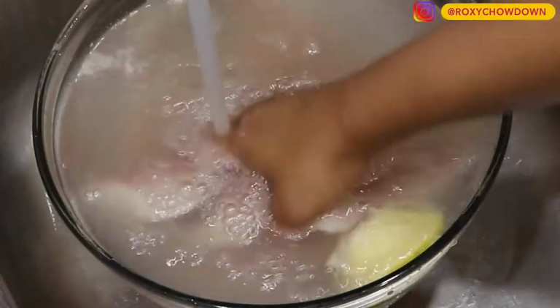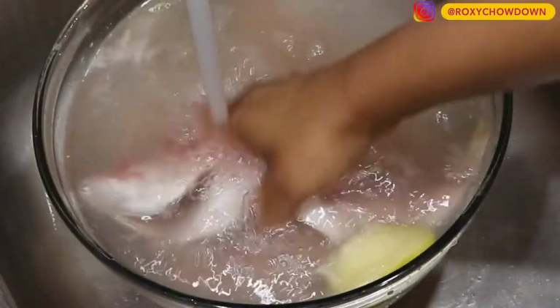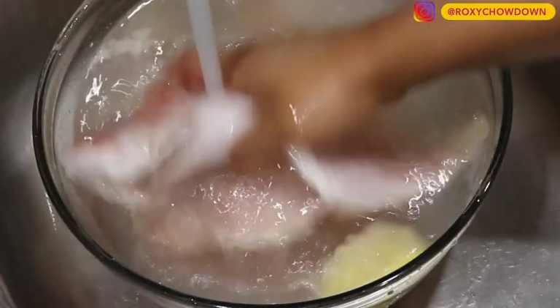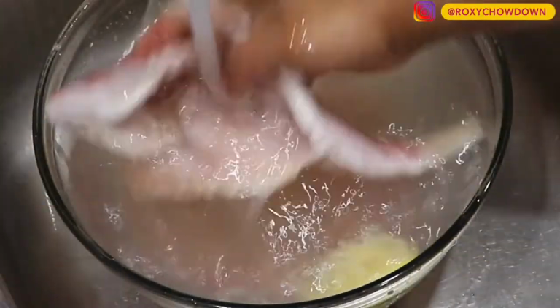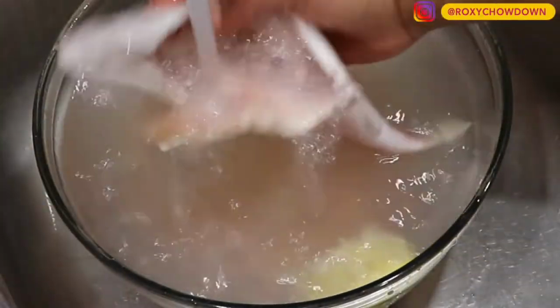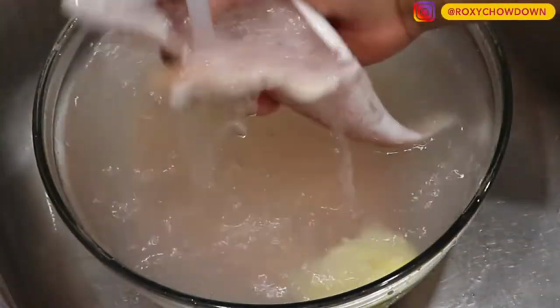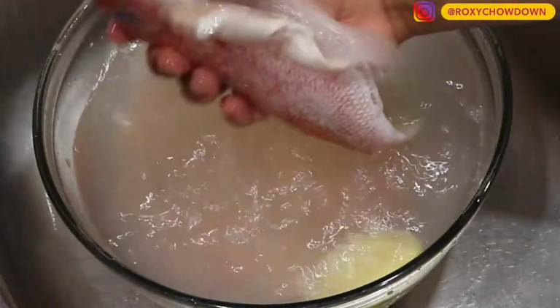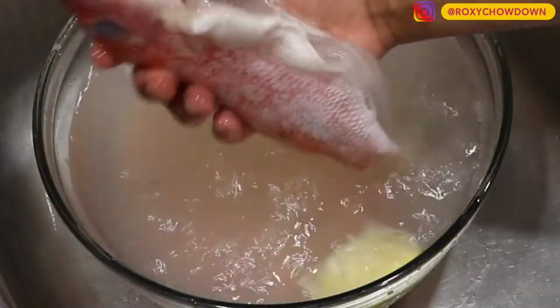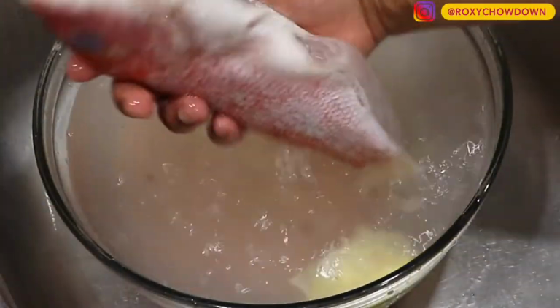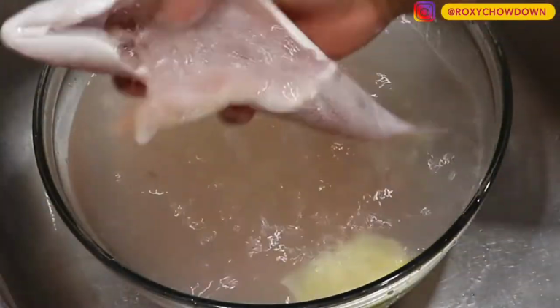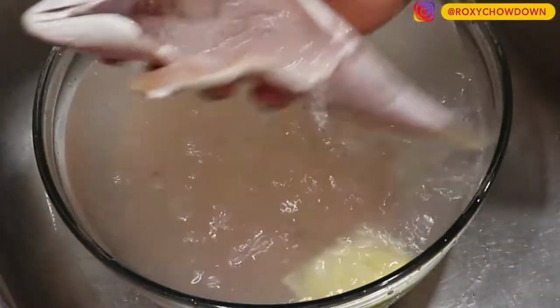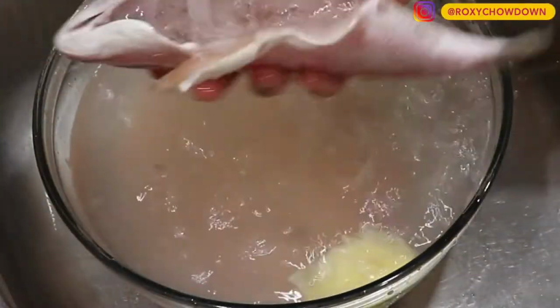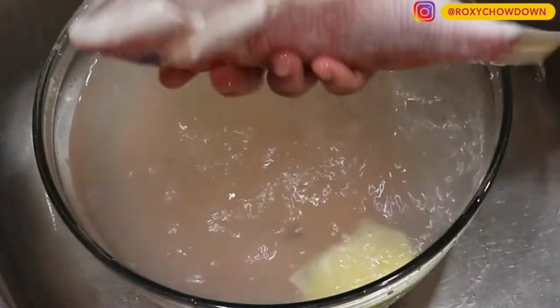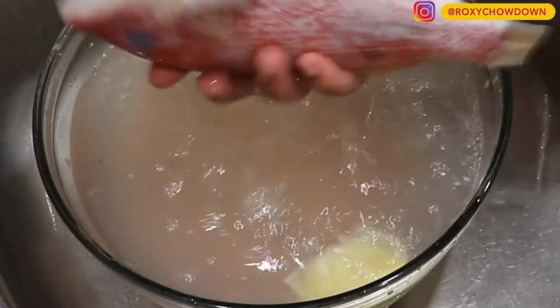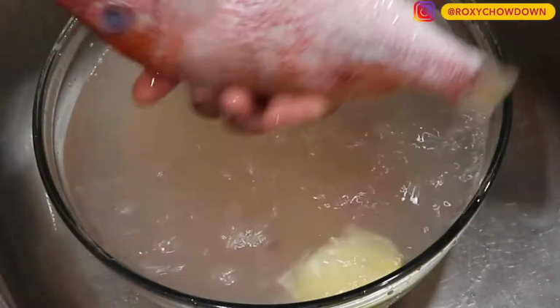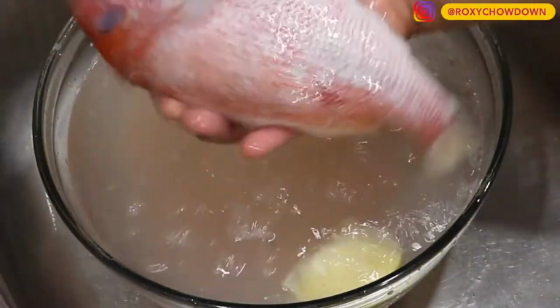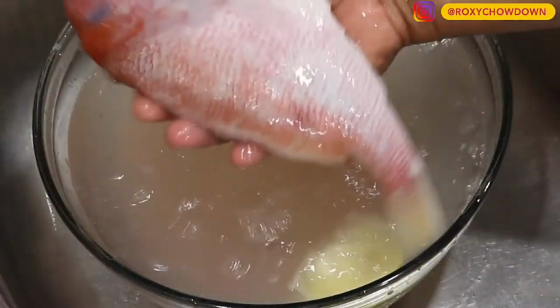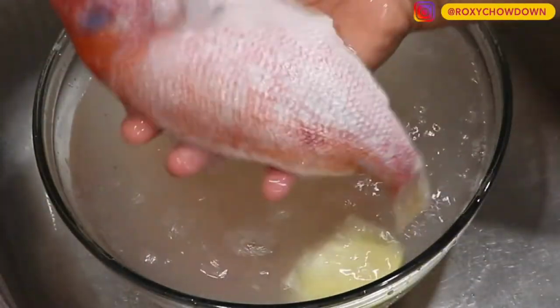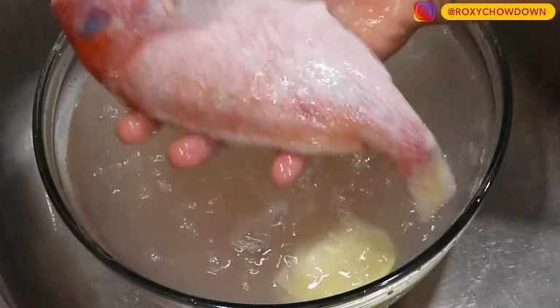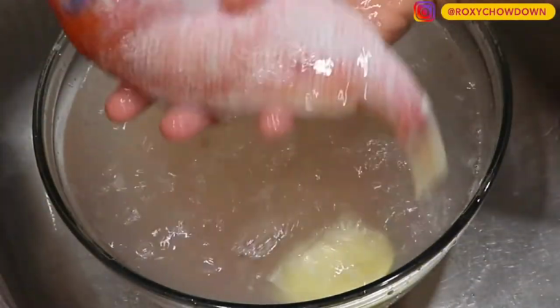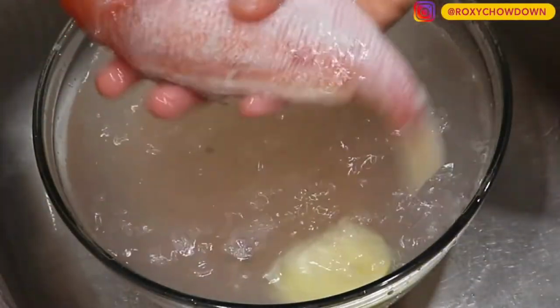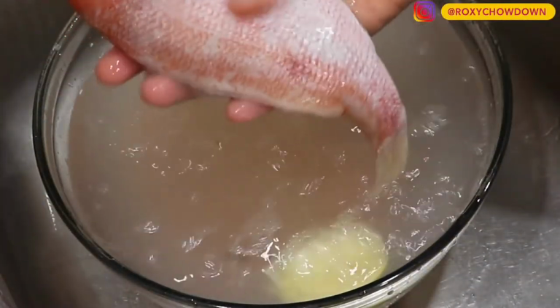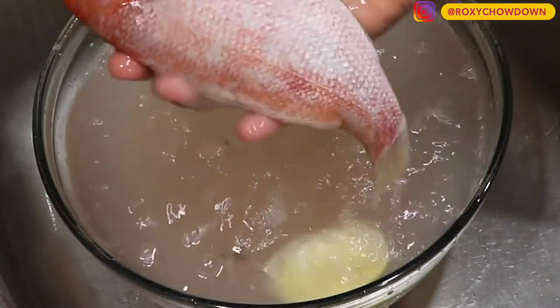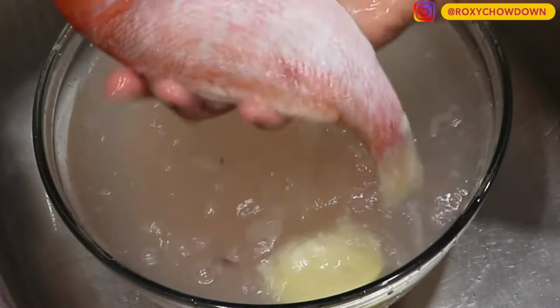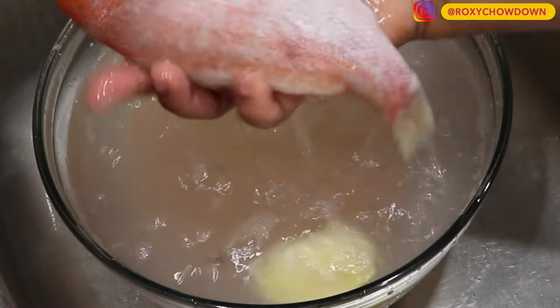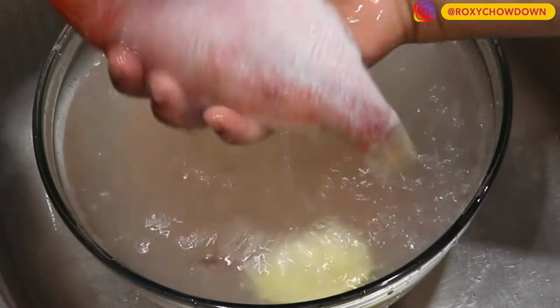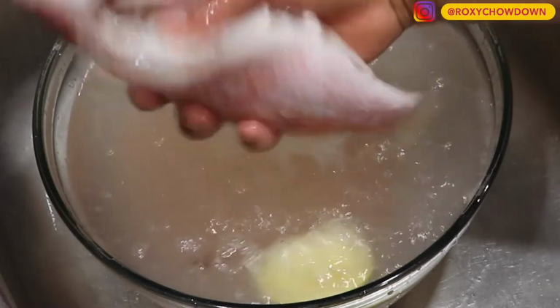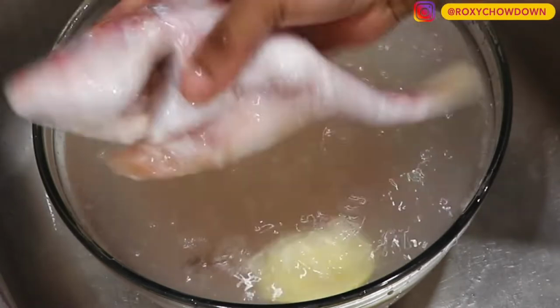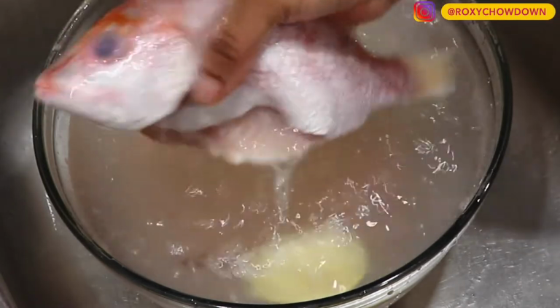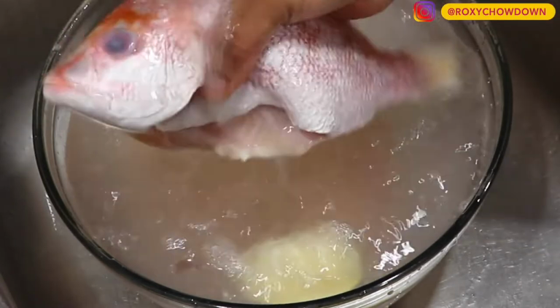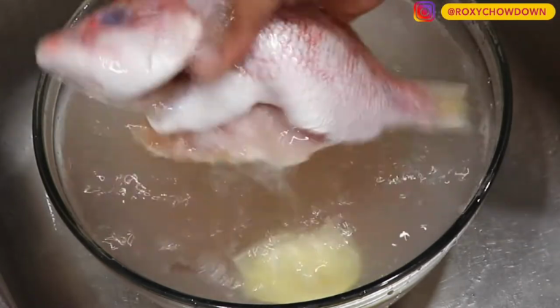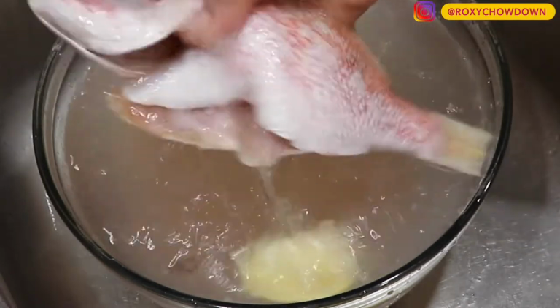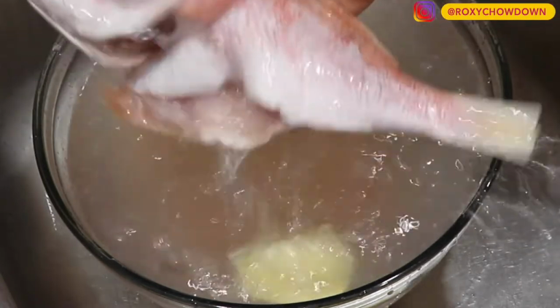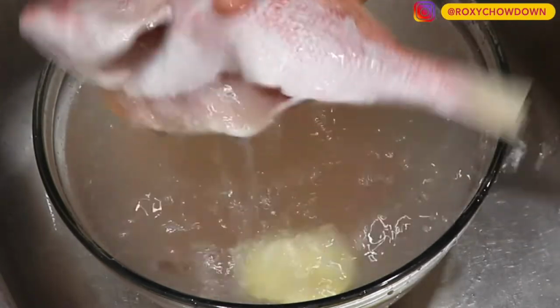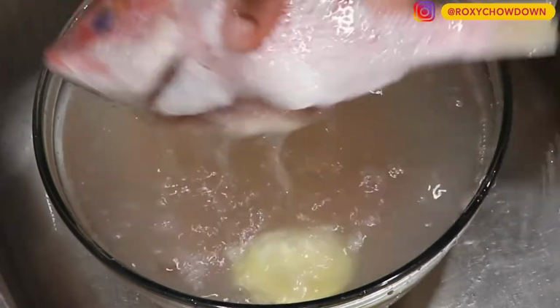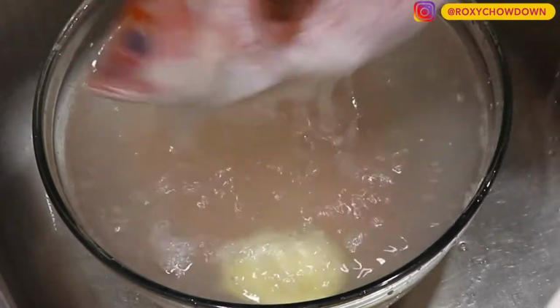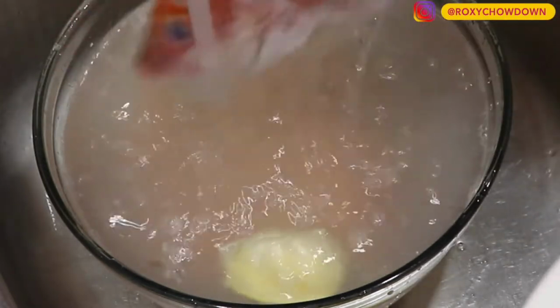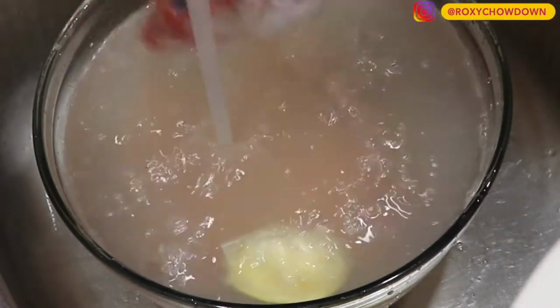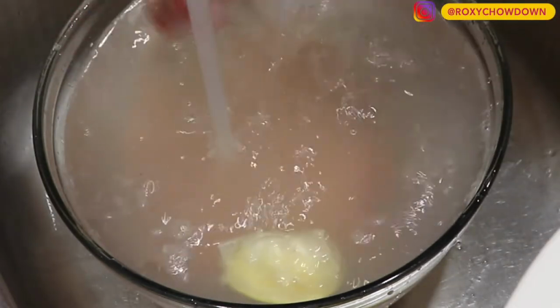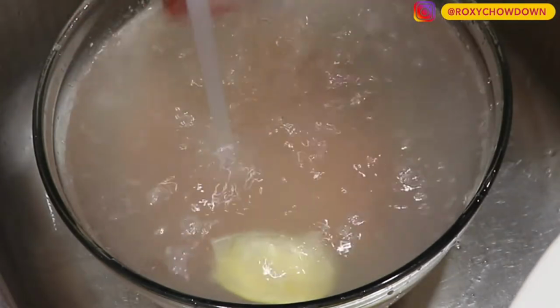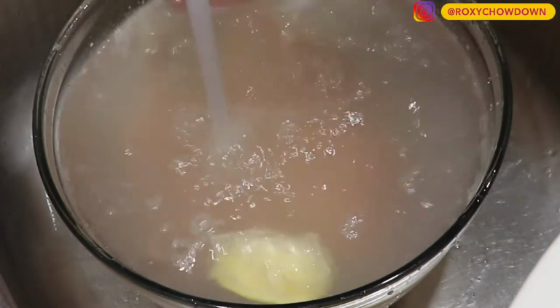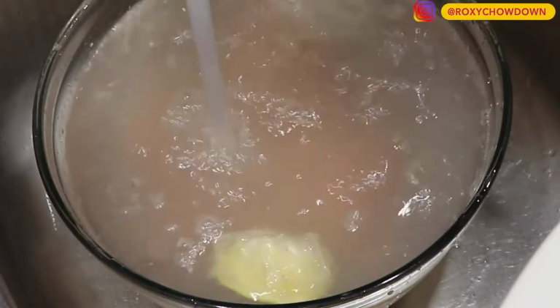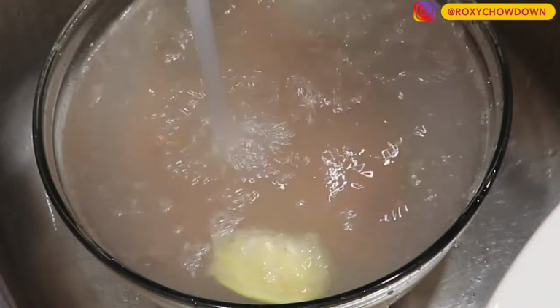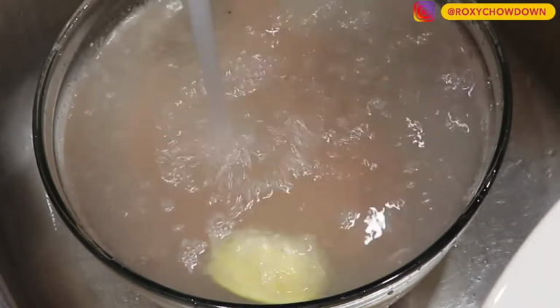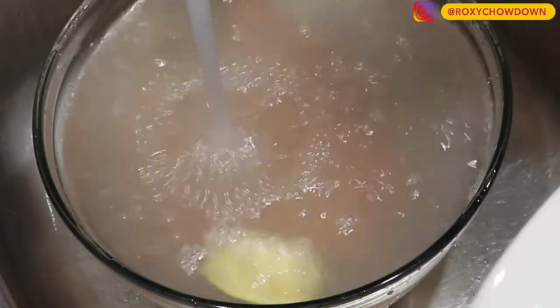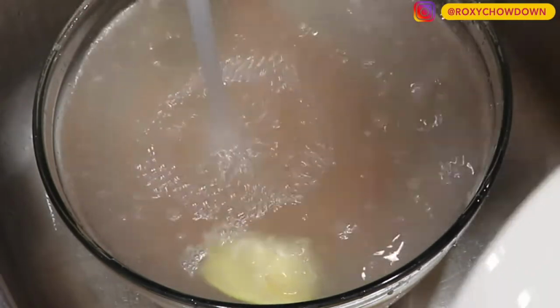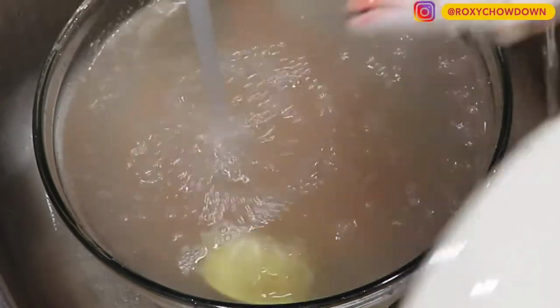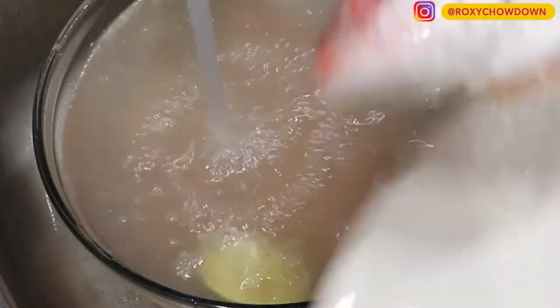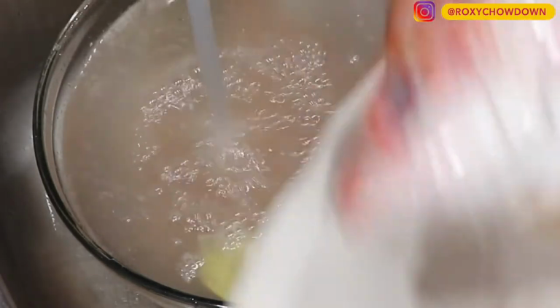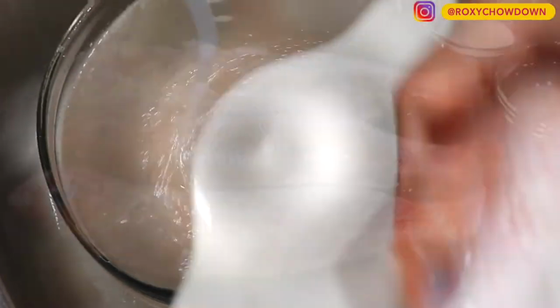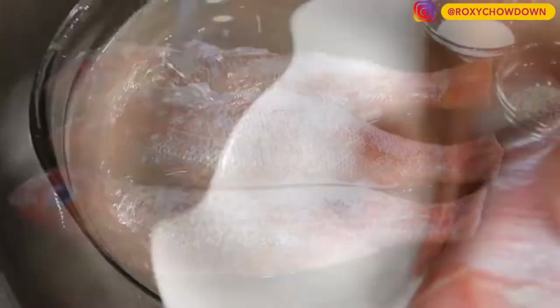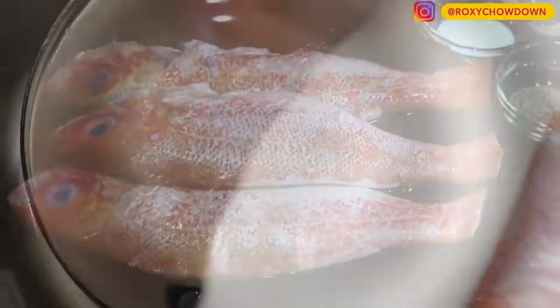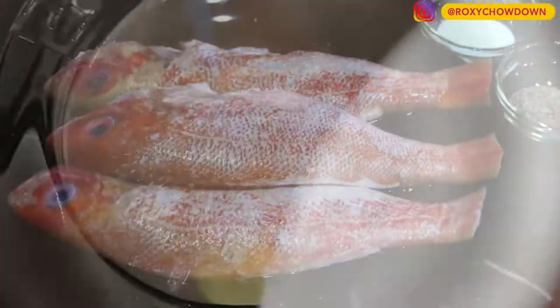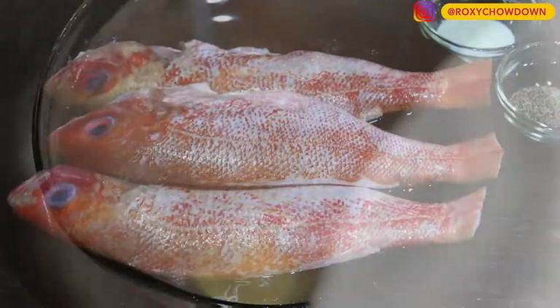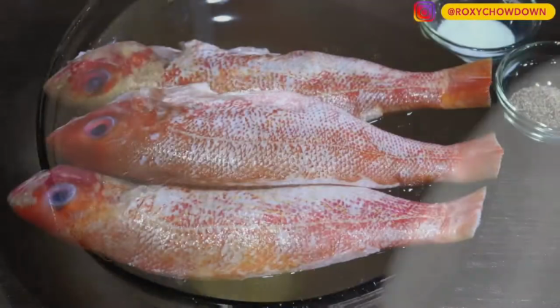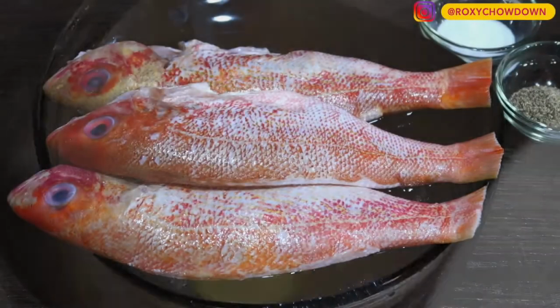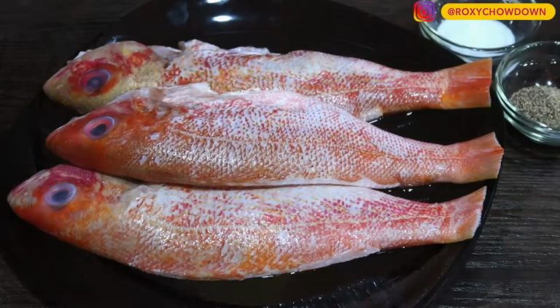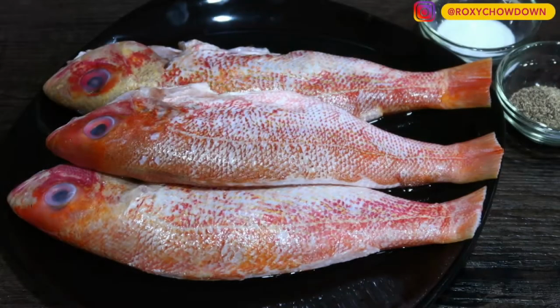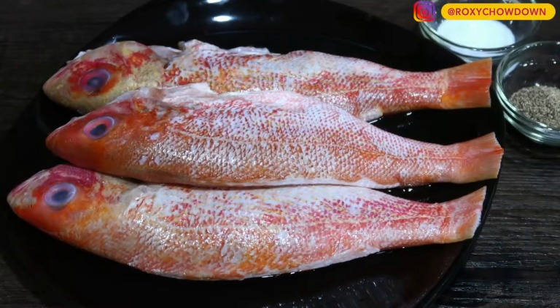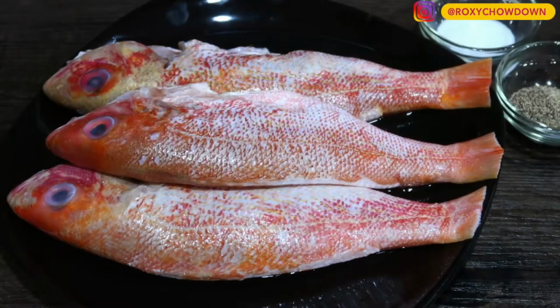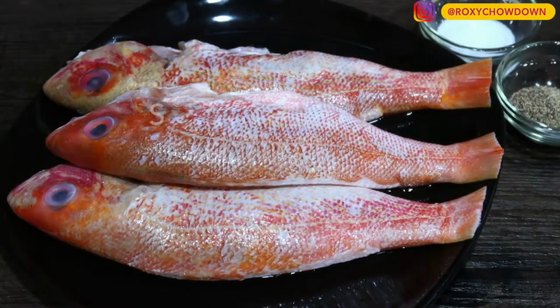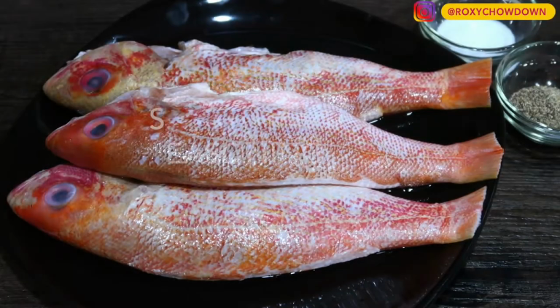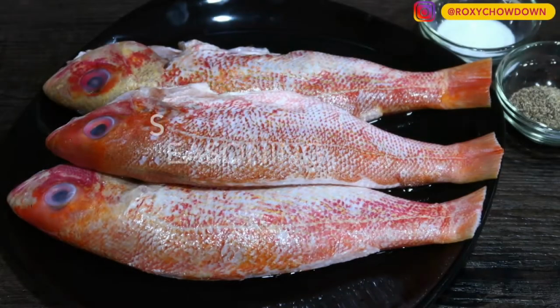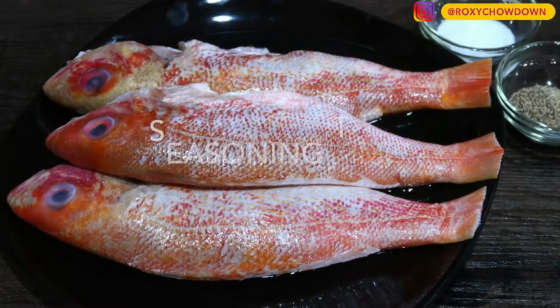When your fish is all fresh and clean, it's time for step two — seasoning time.